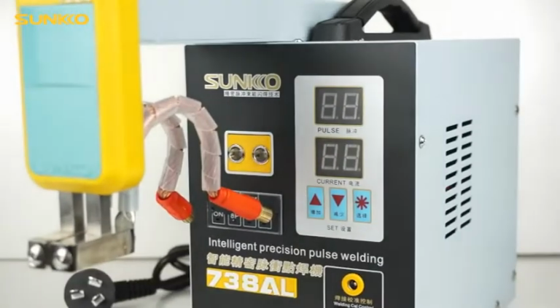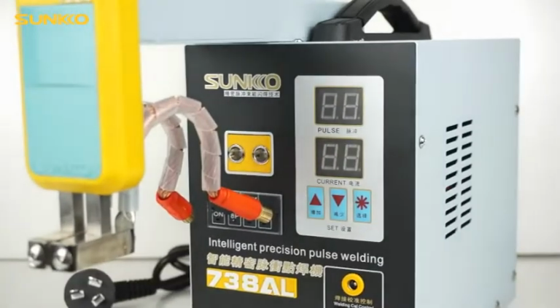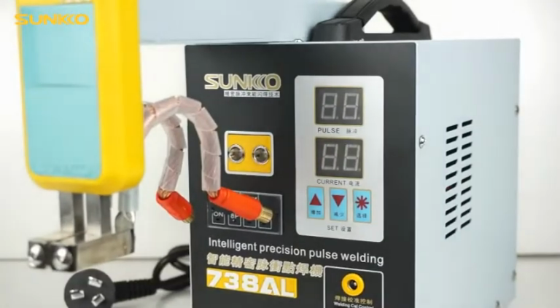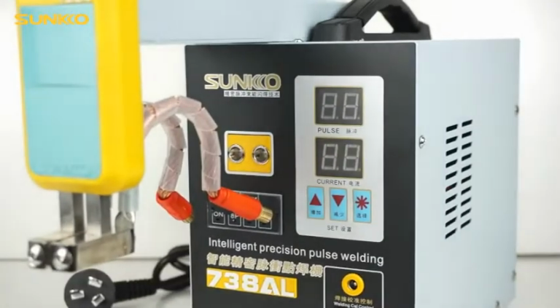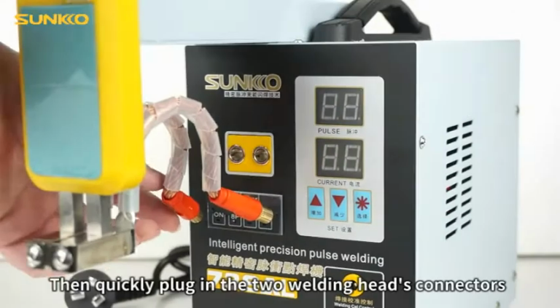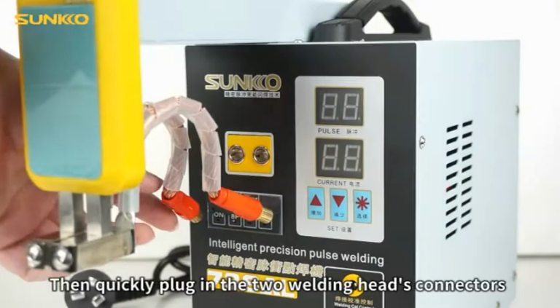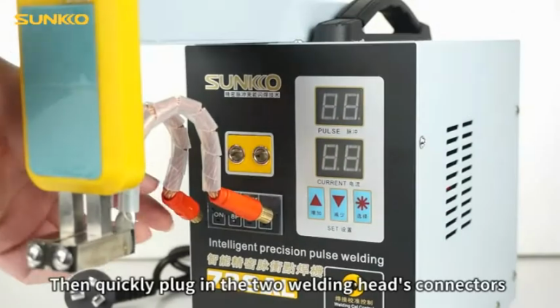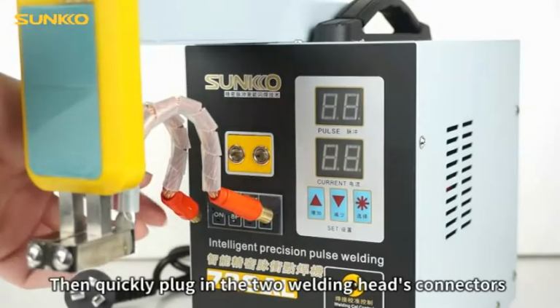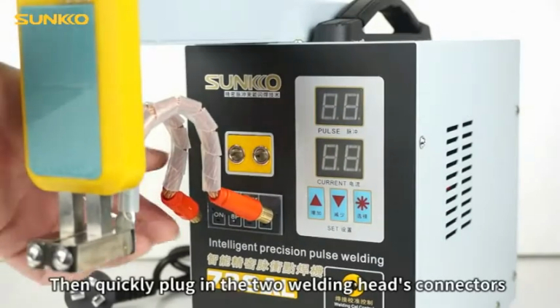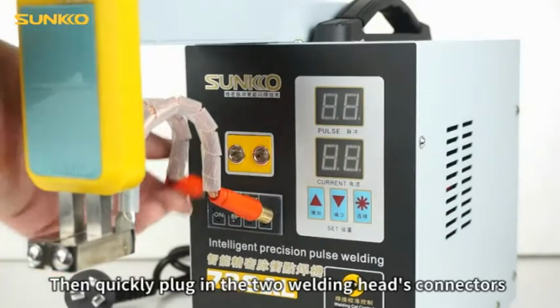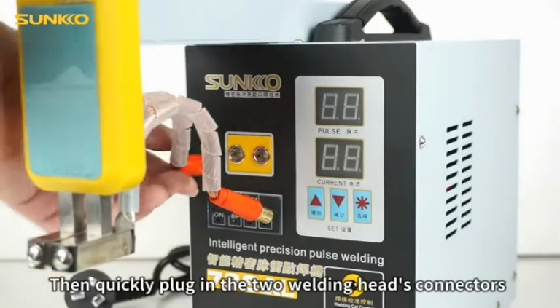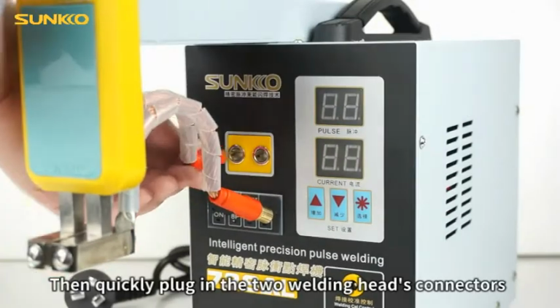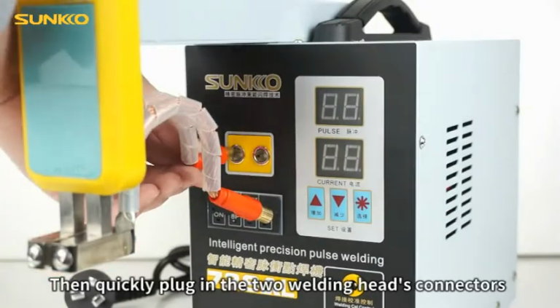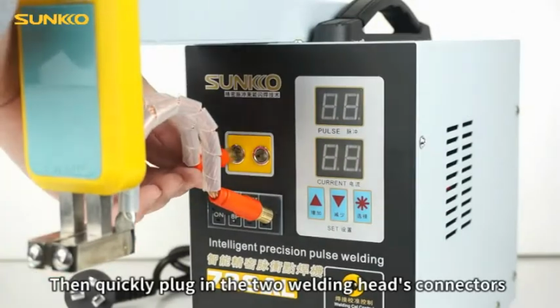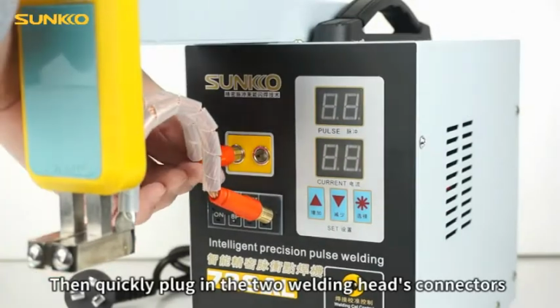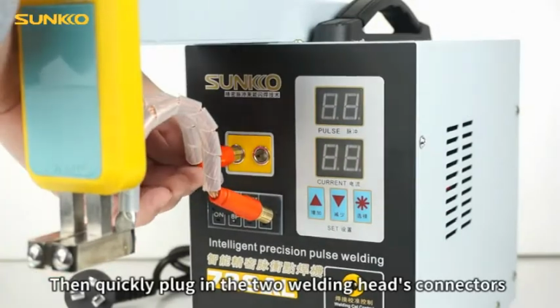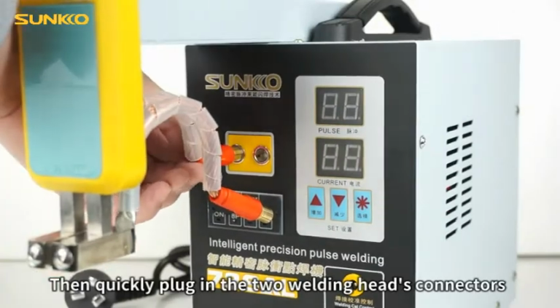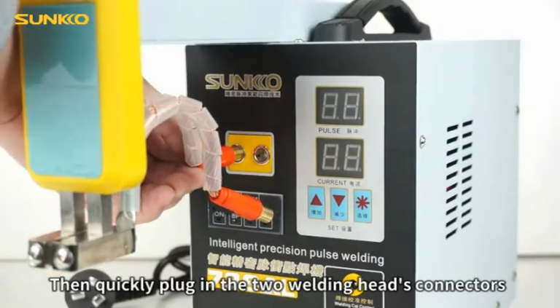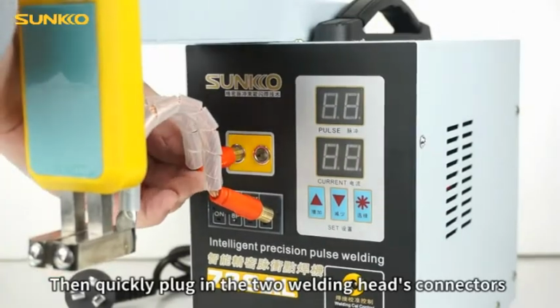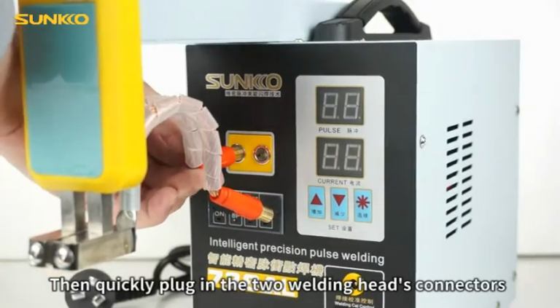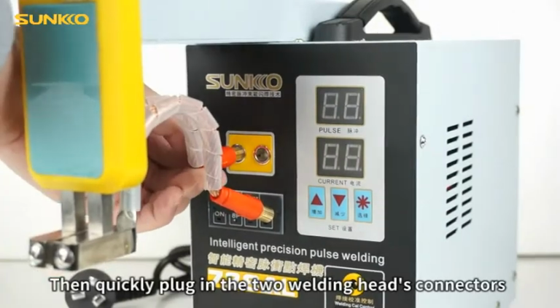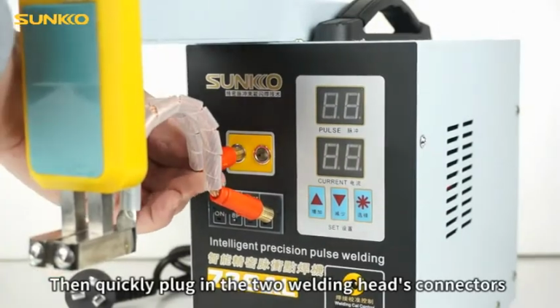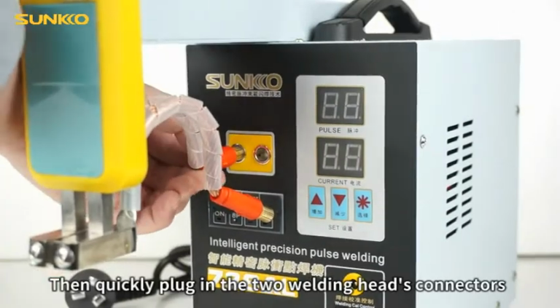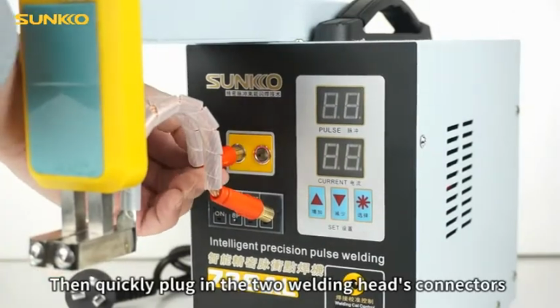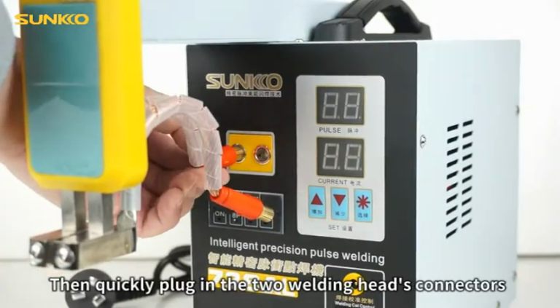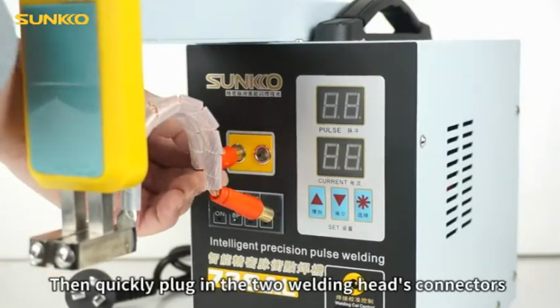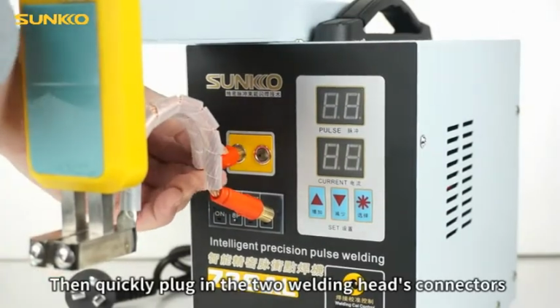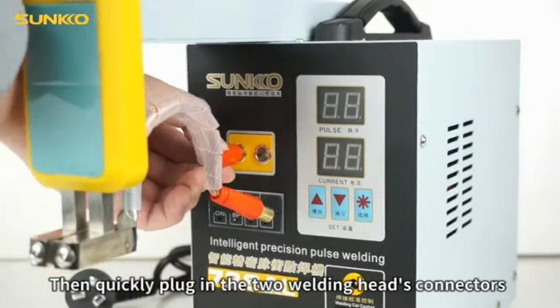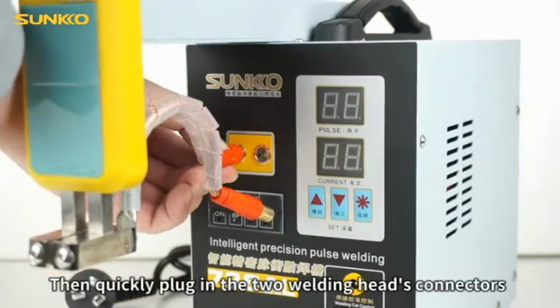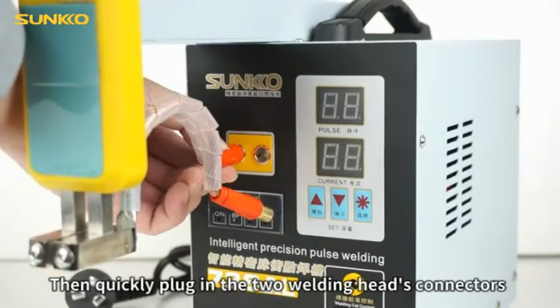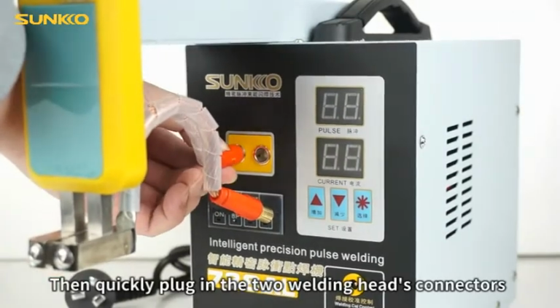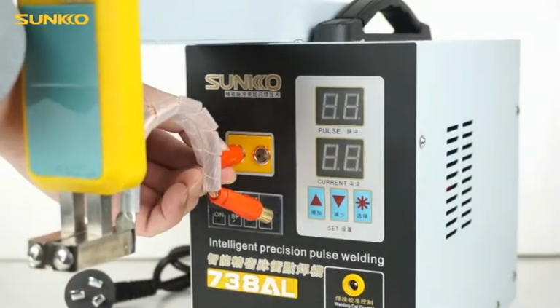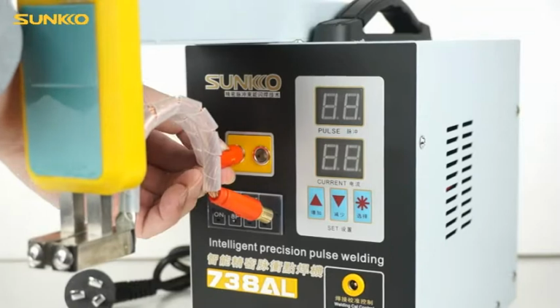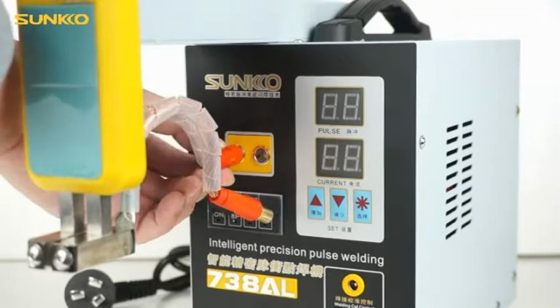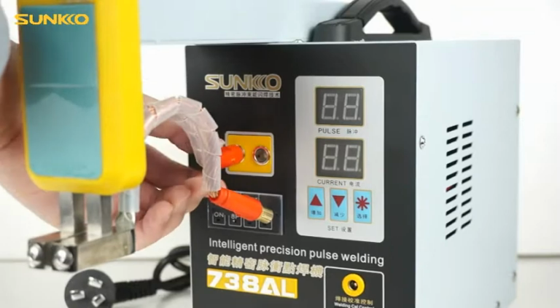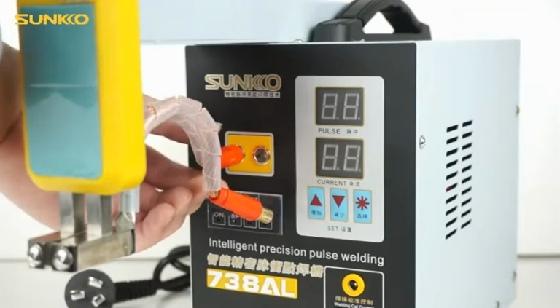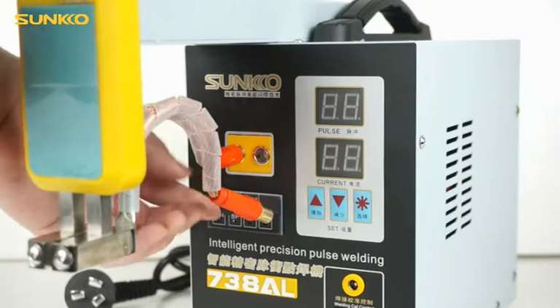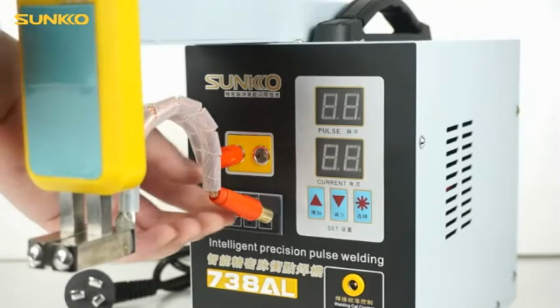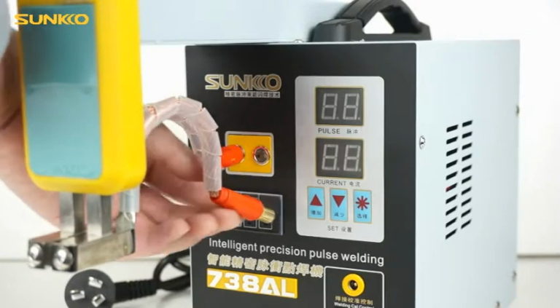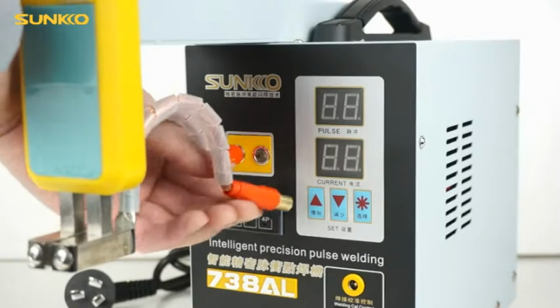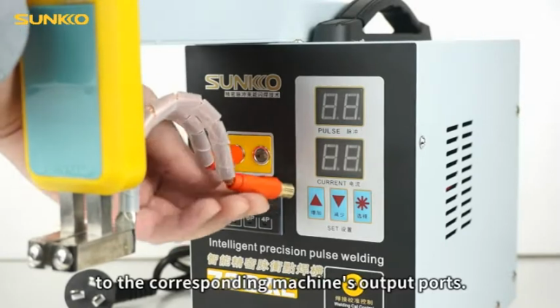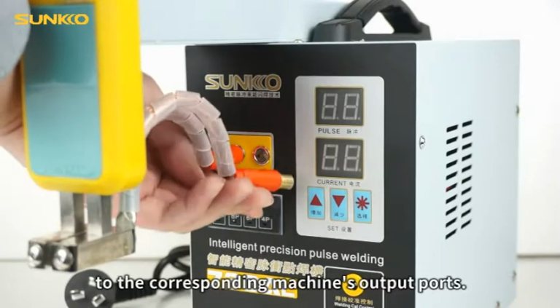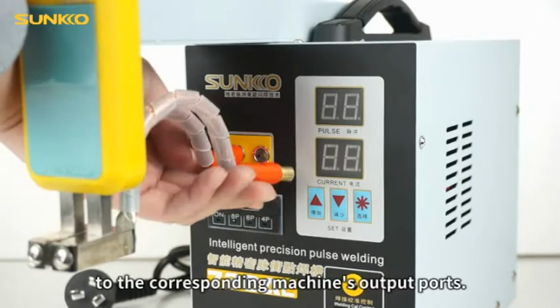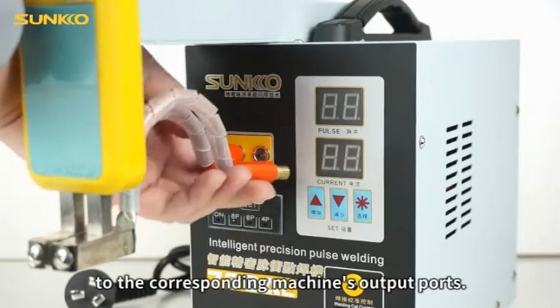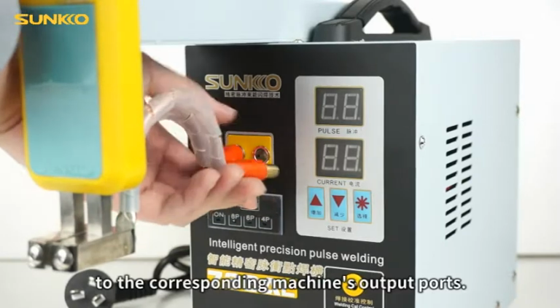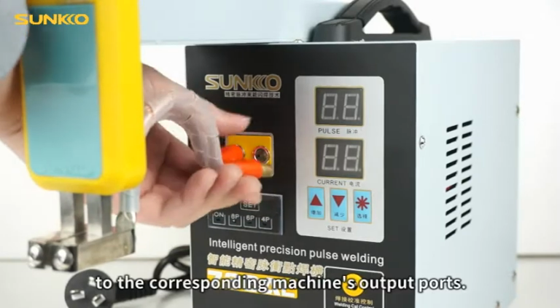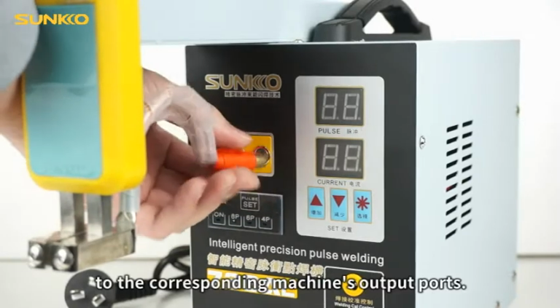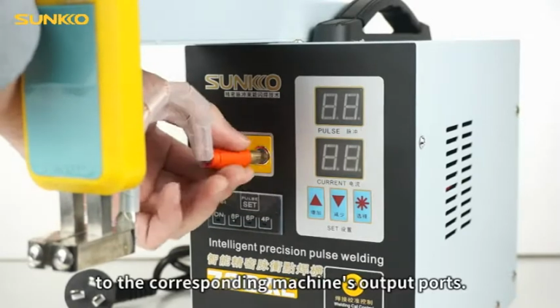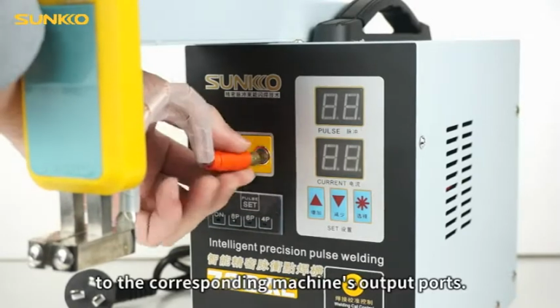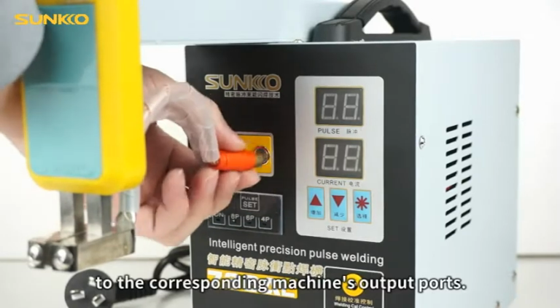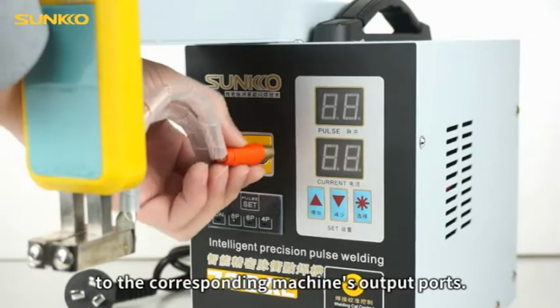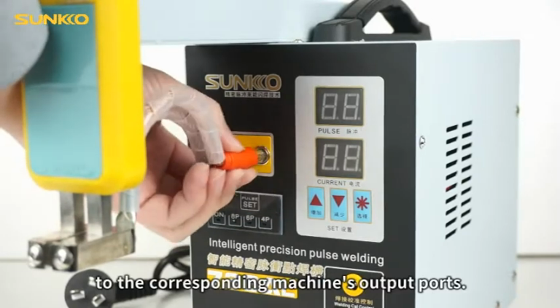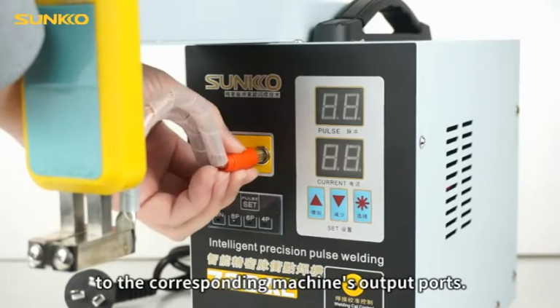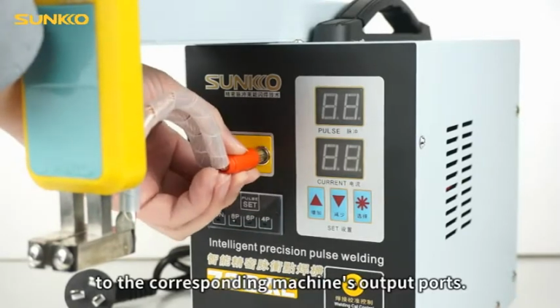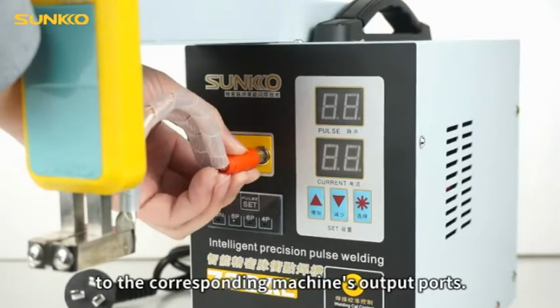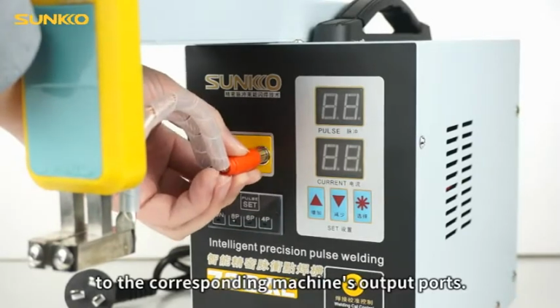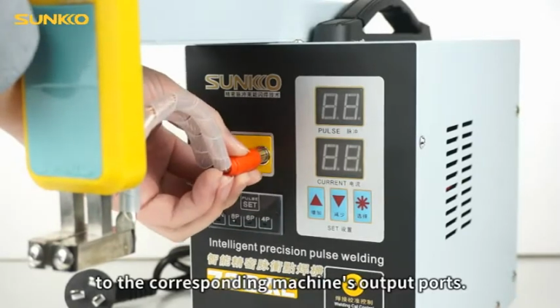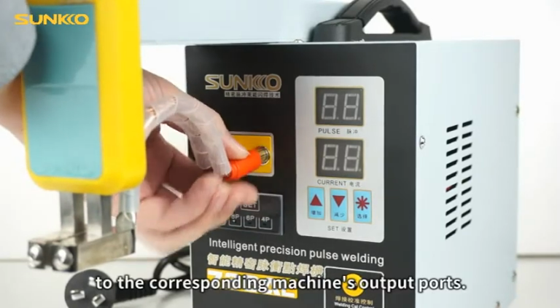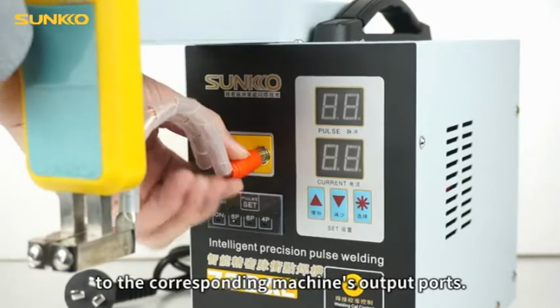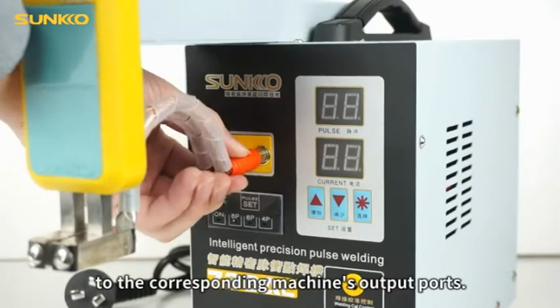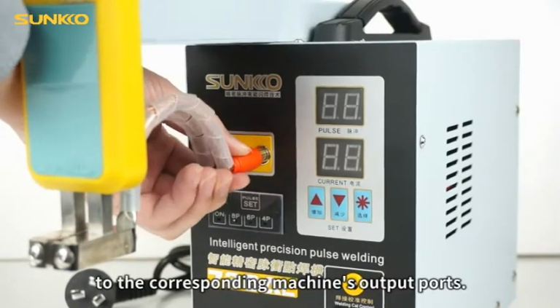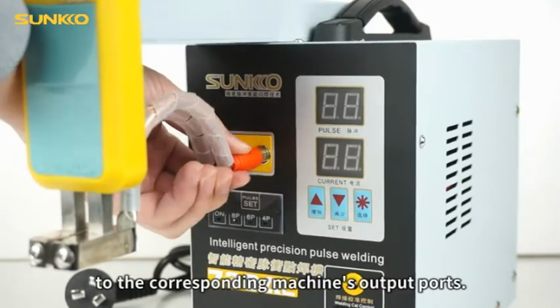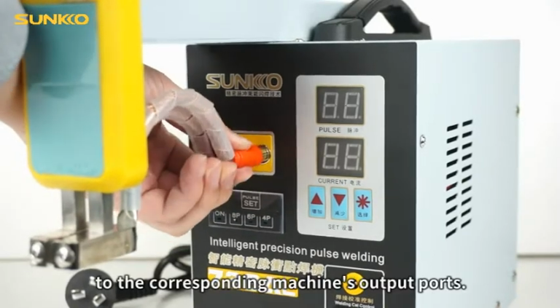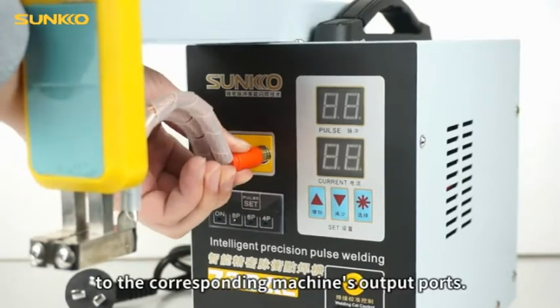Then quickly plug in the two welding head's connectors to the corresponding machine's output ports.